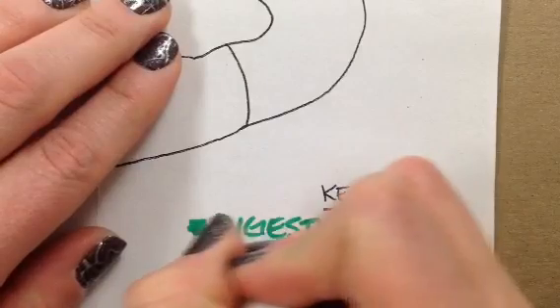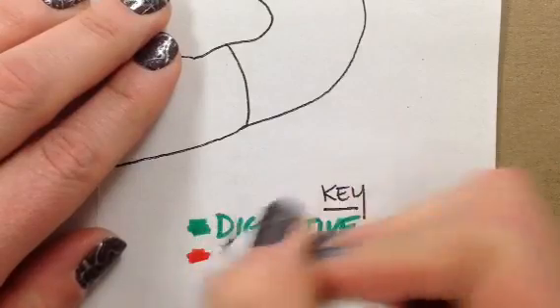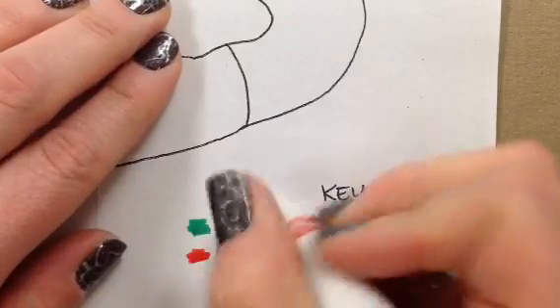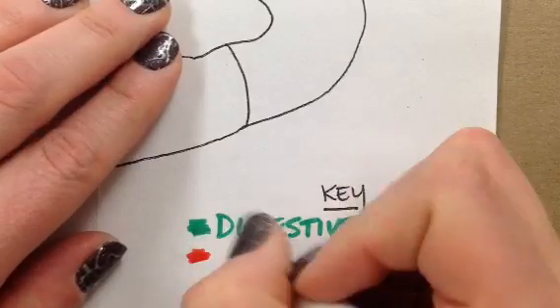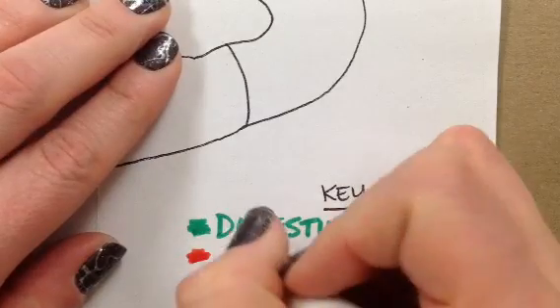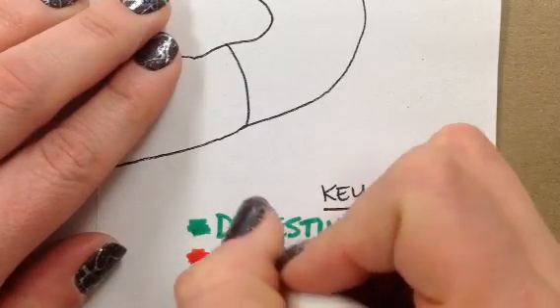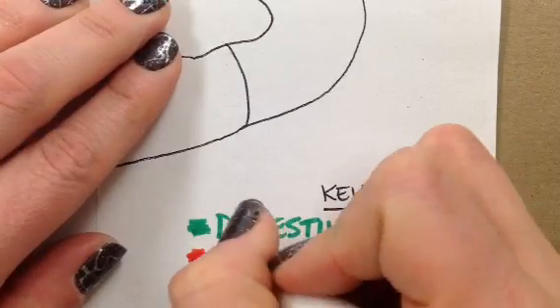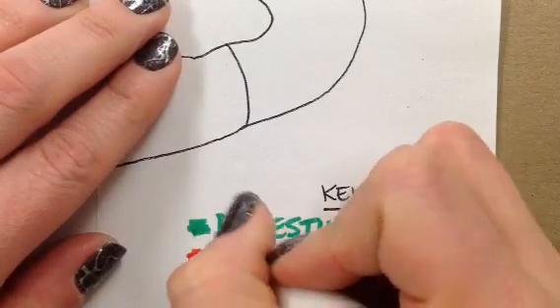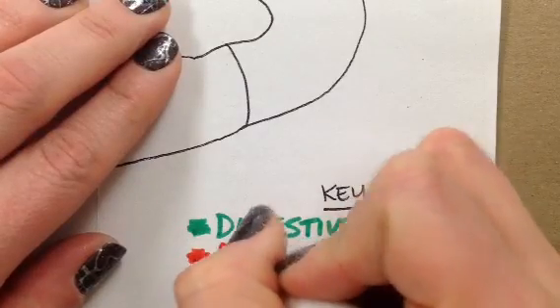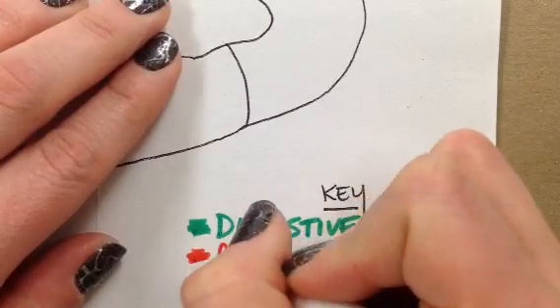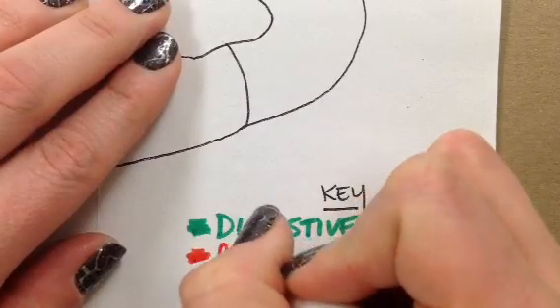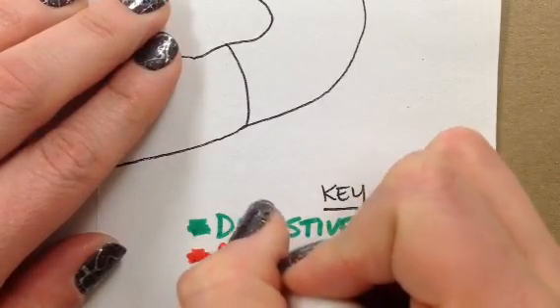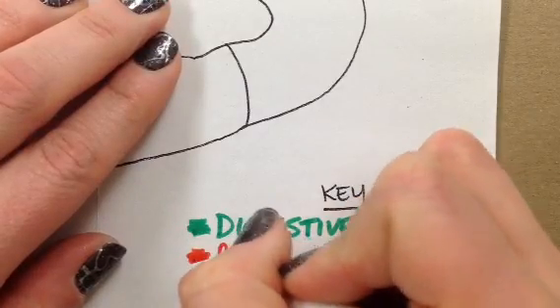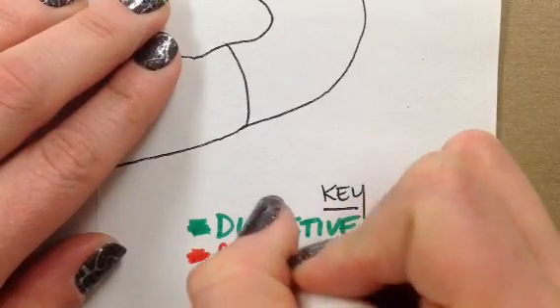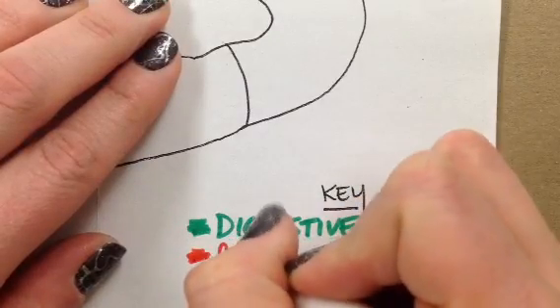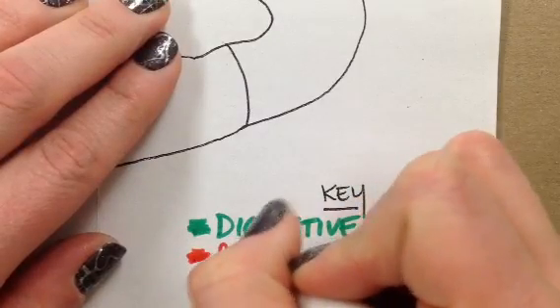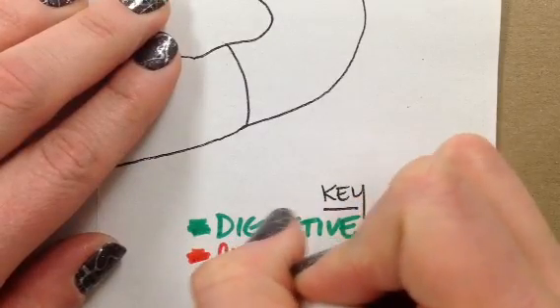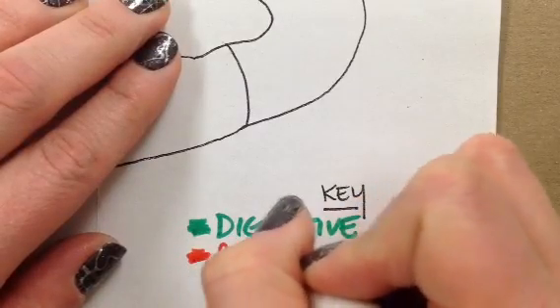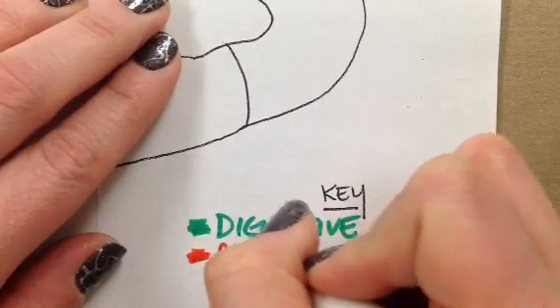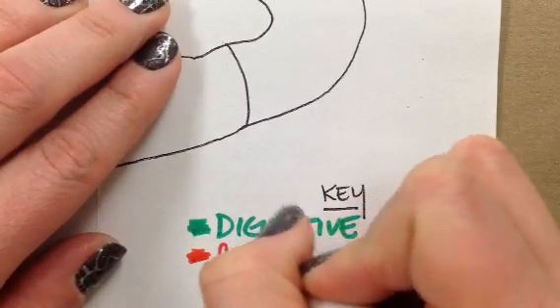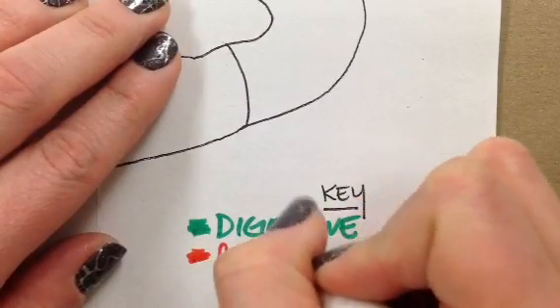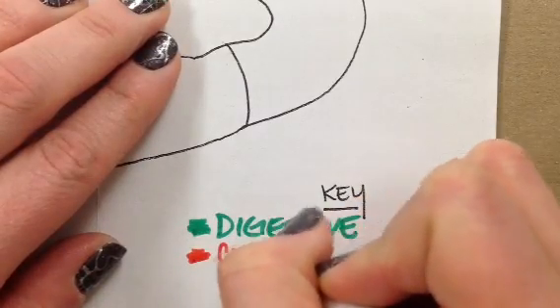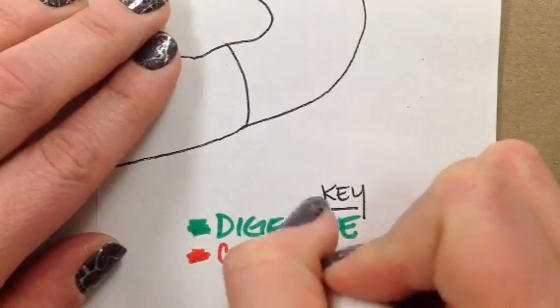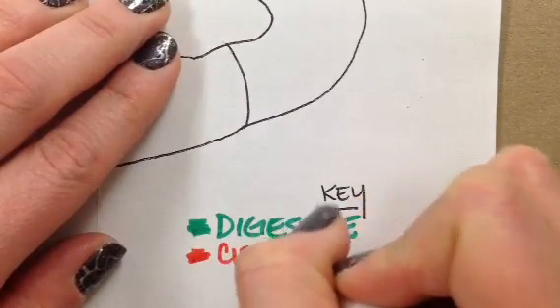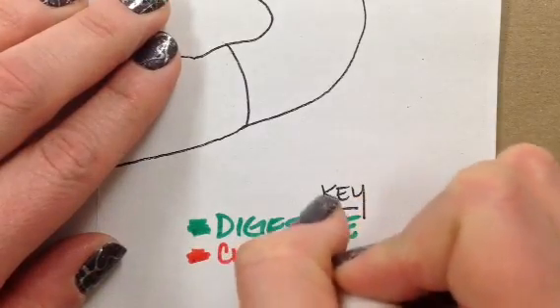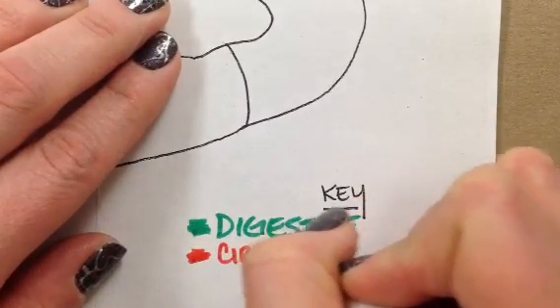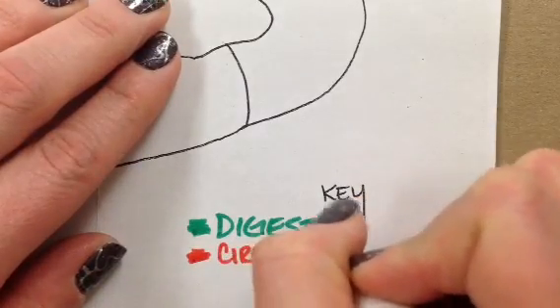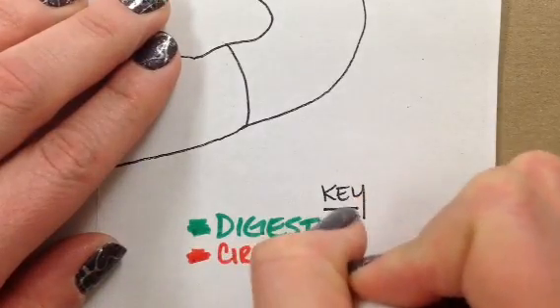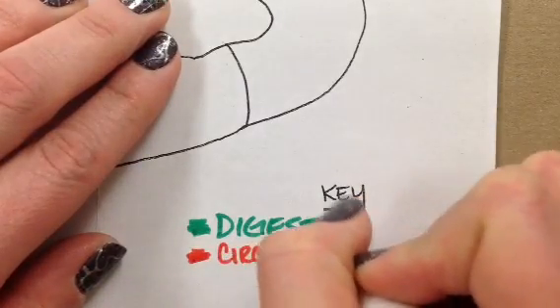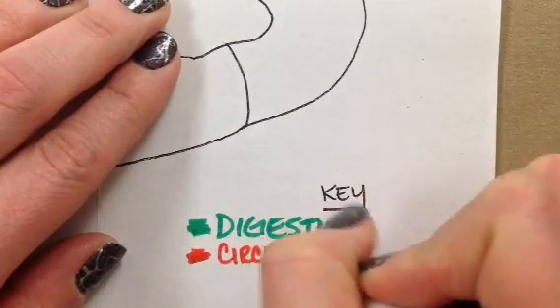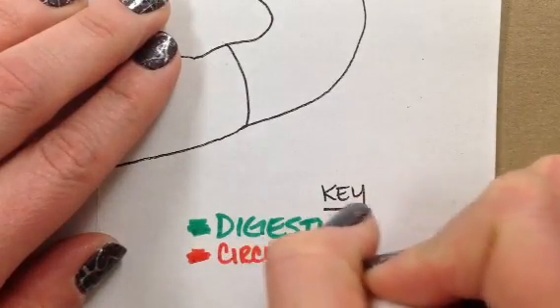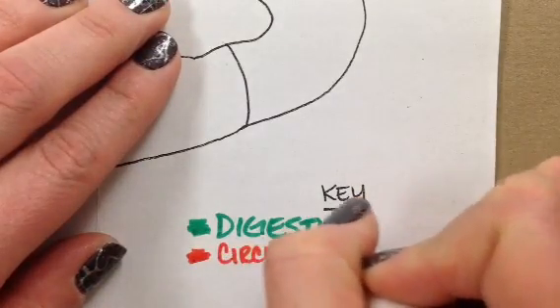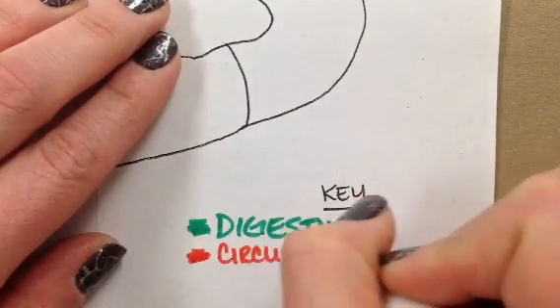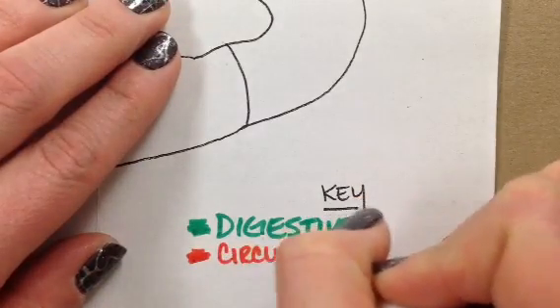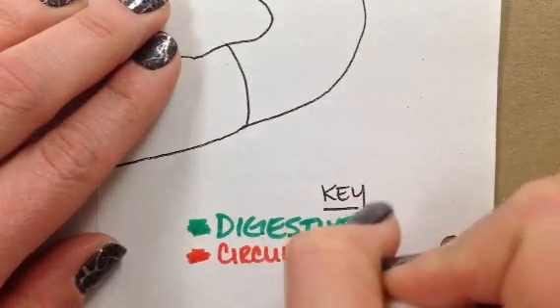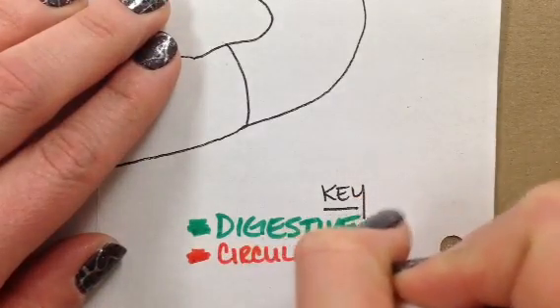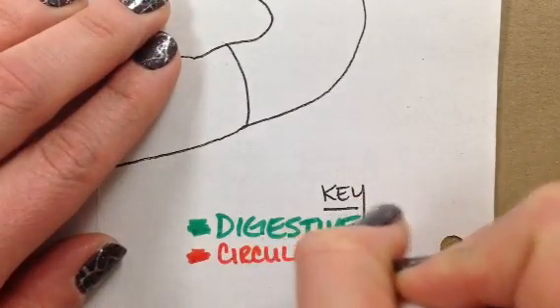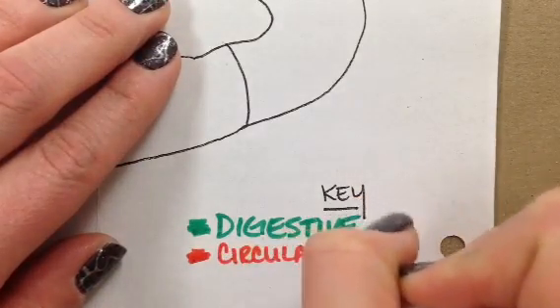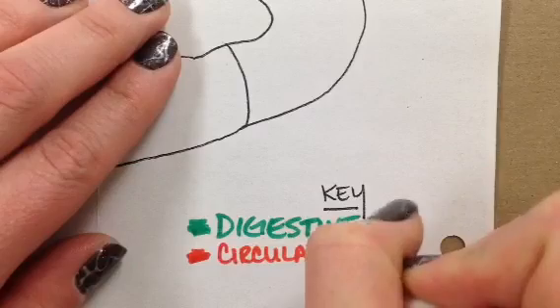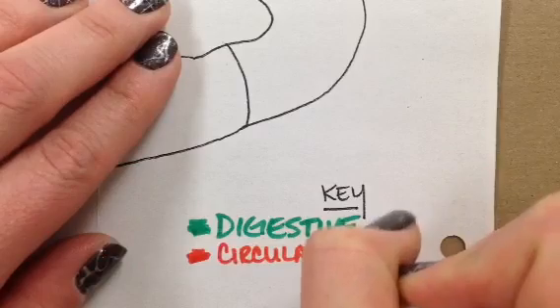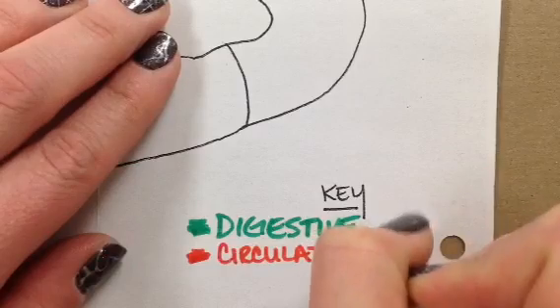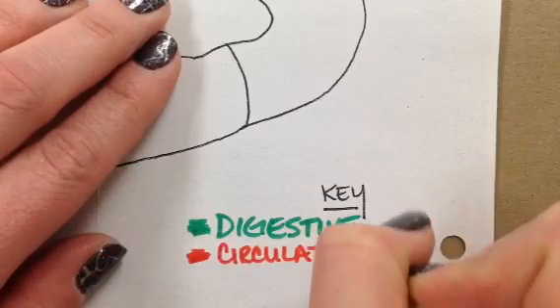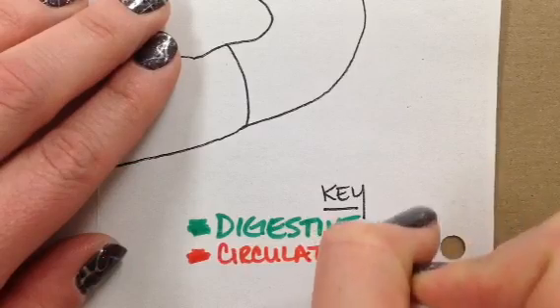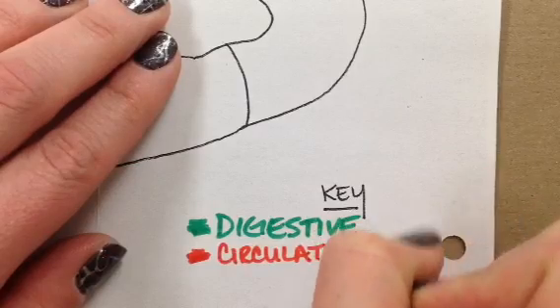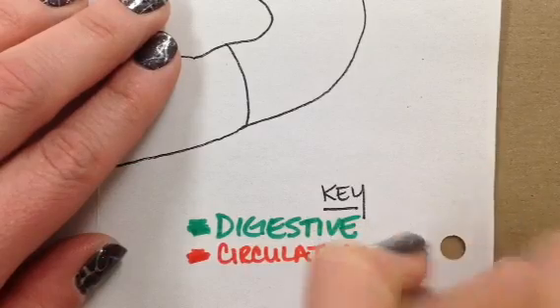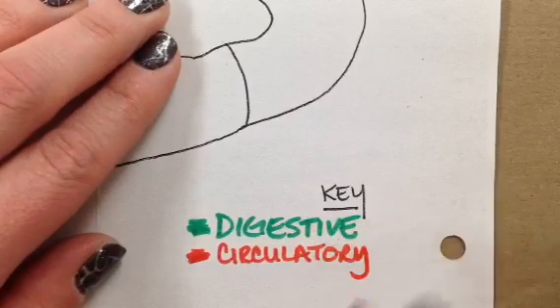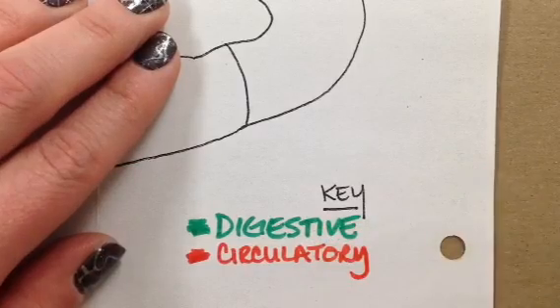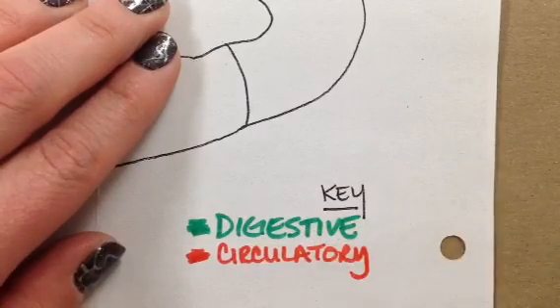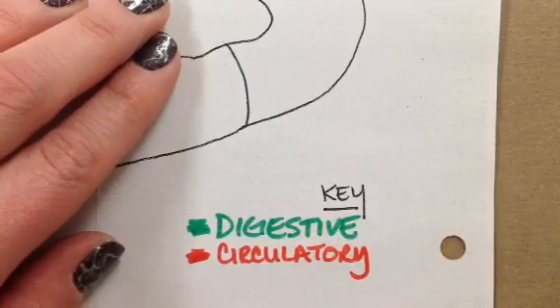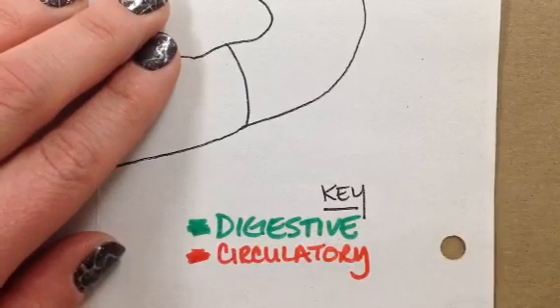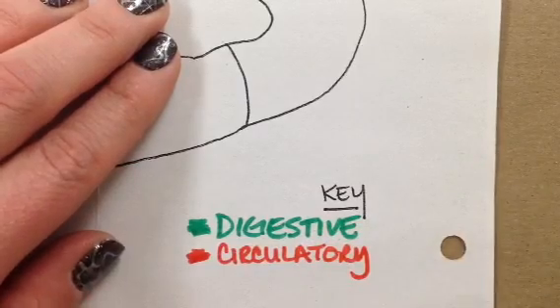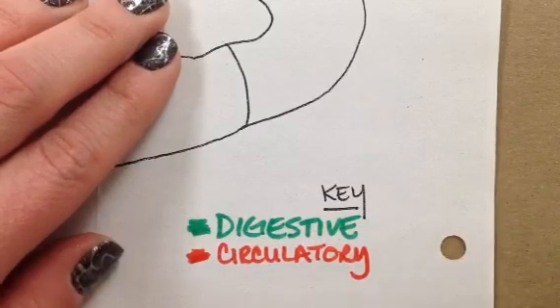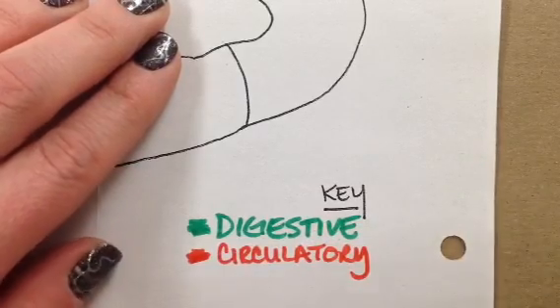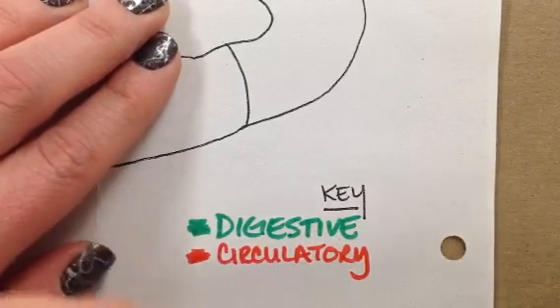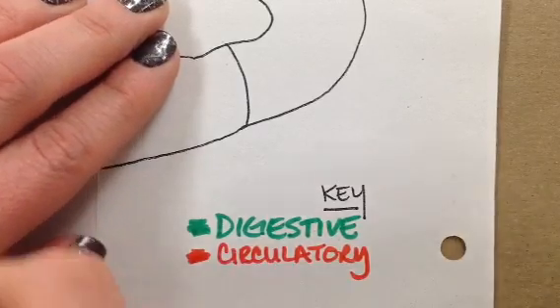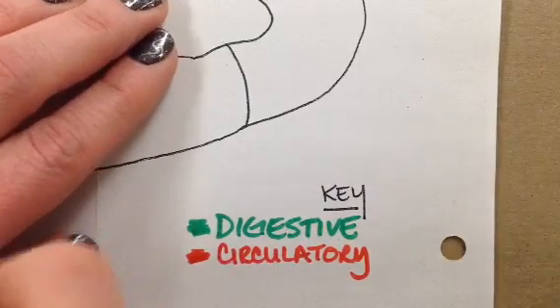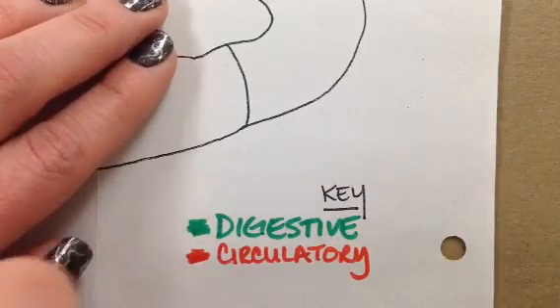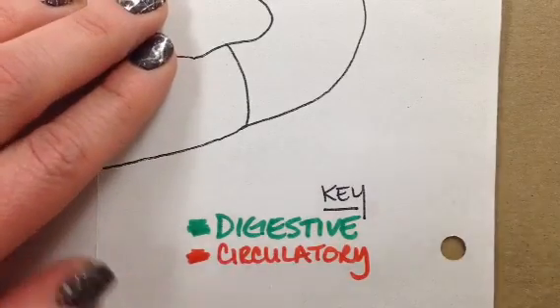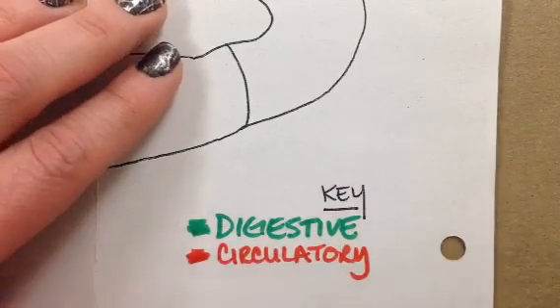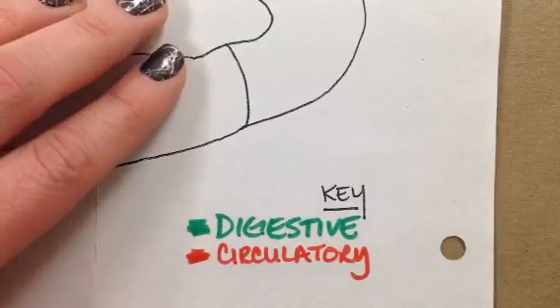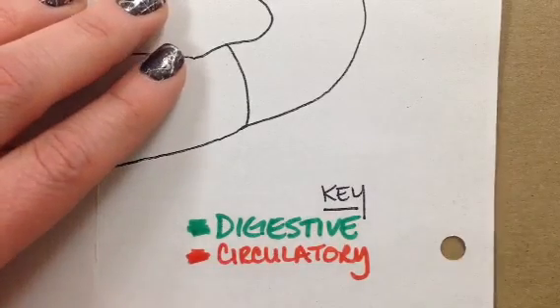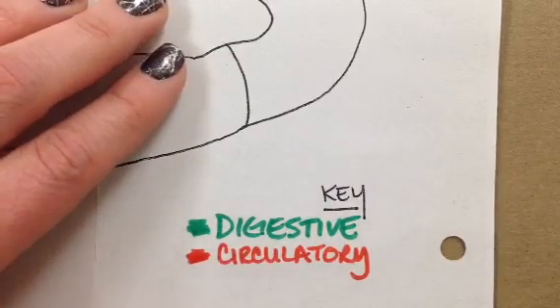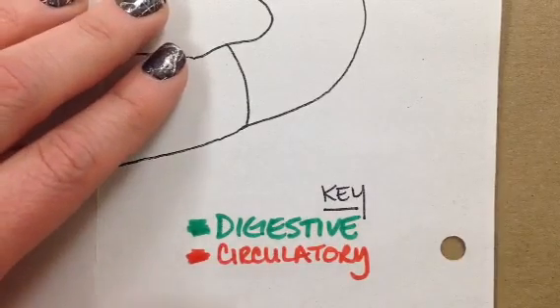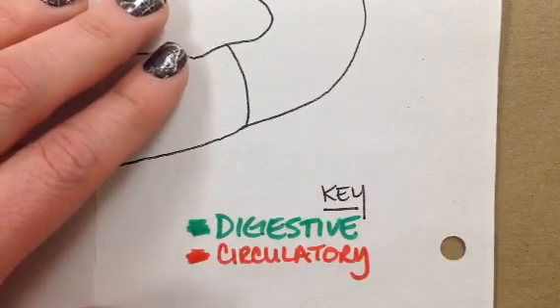Now I know that everything on my drawing that is part of the circulatory system is in red.